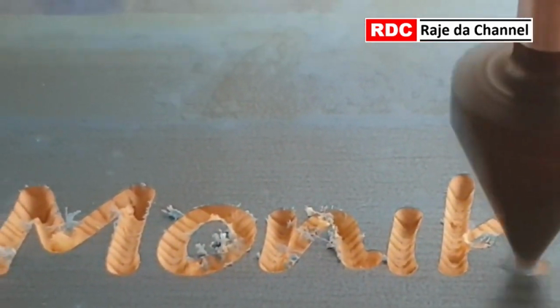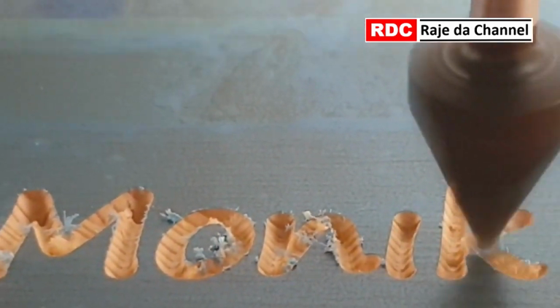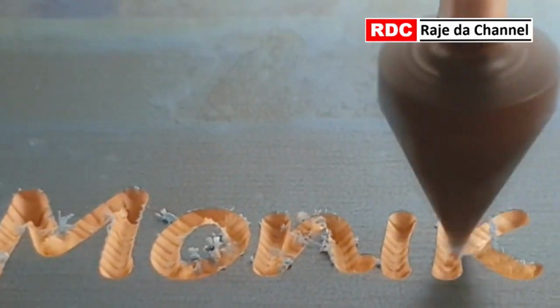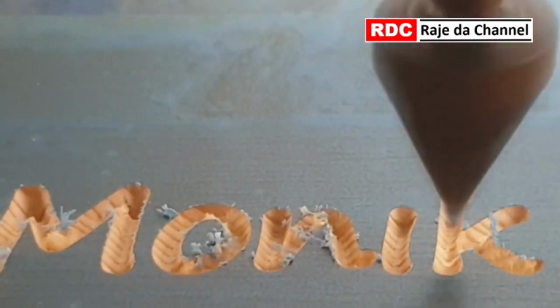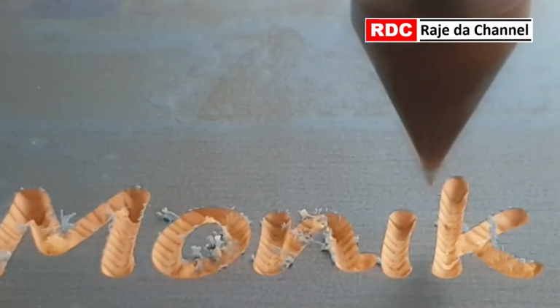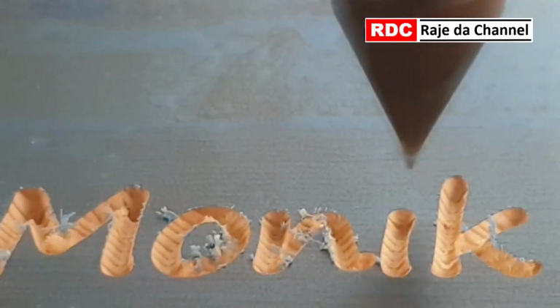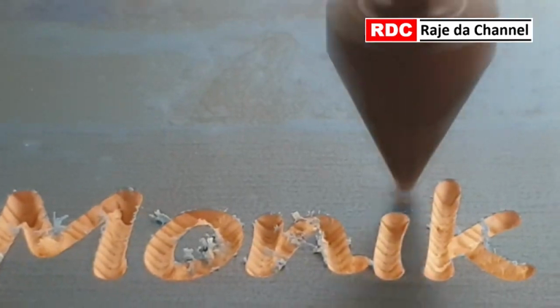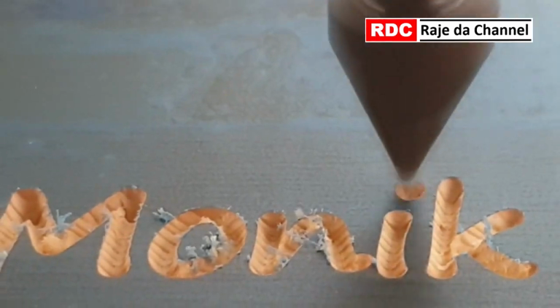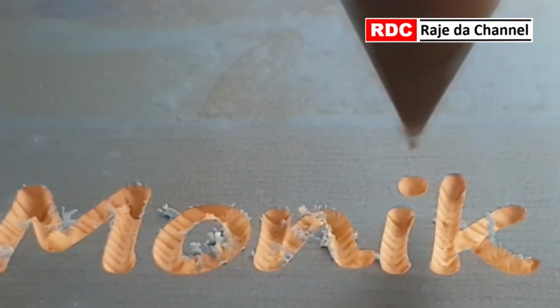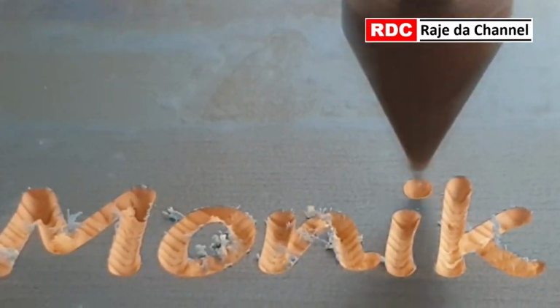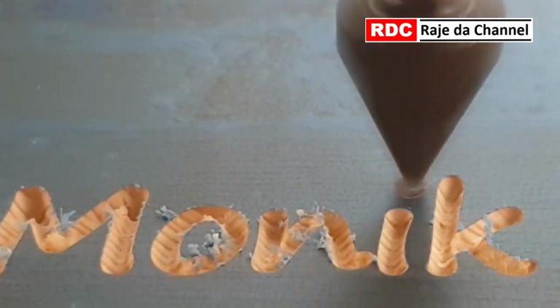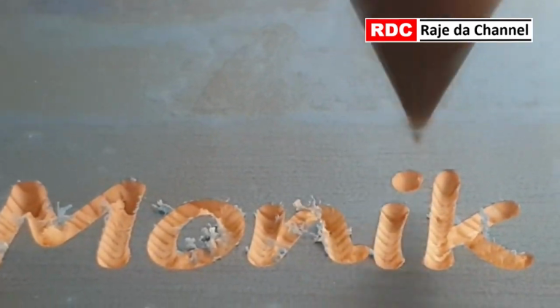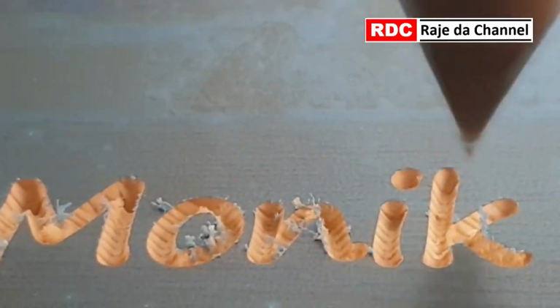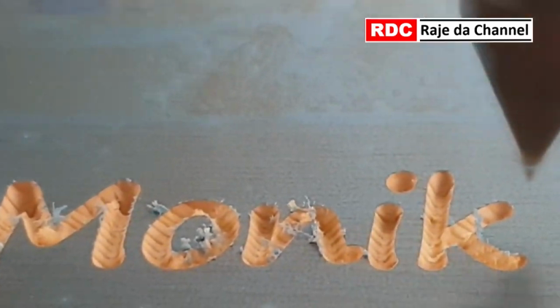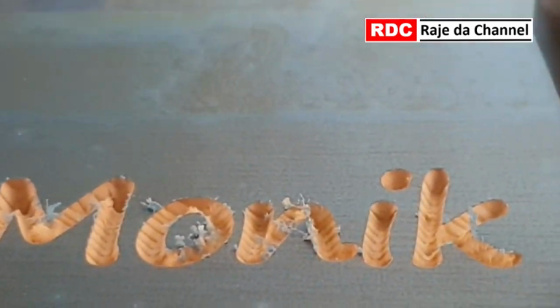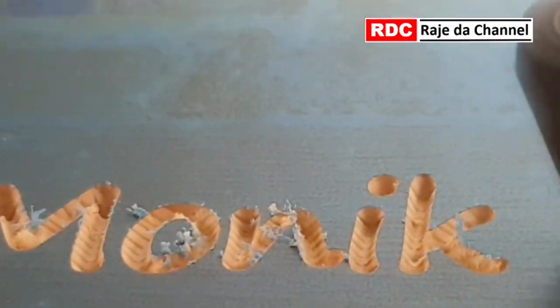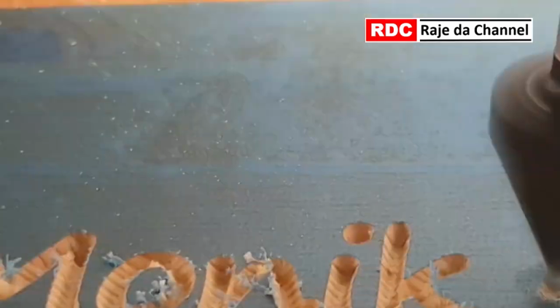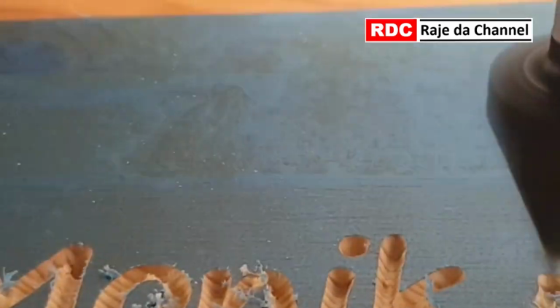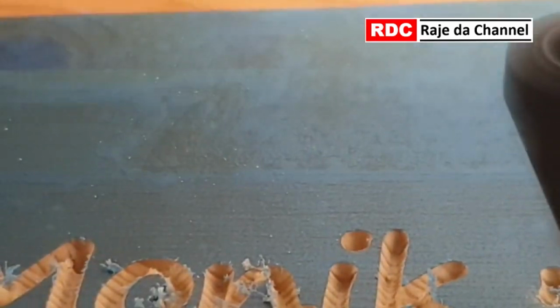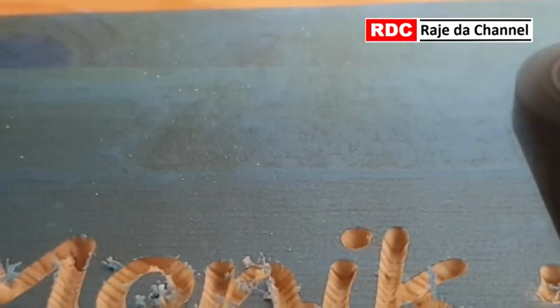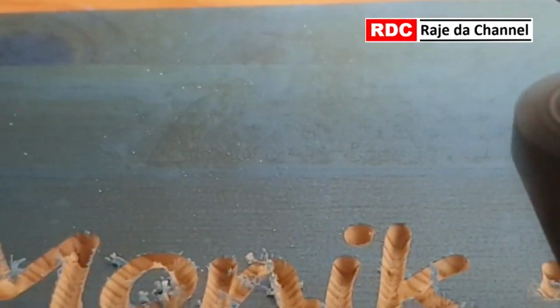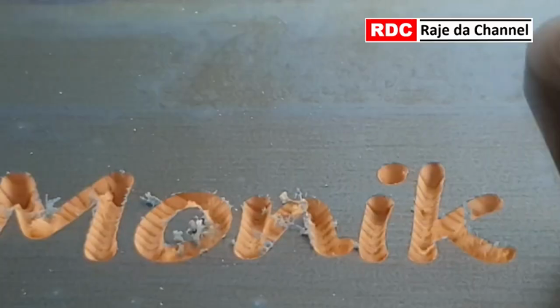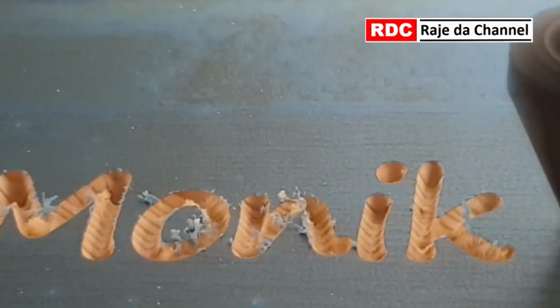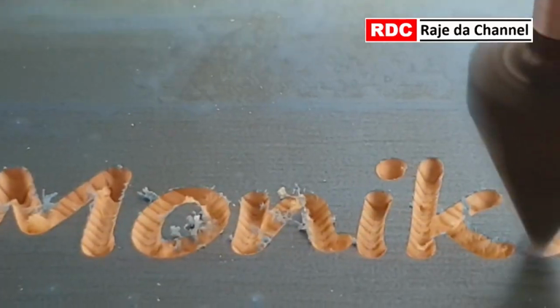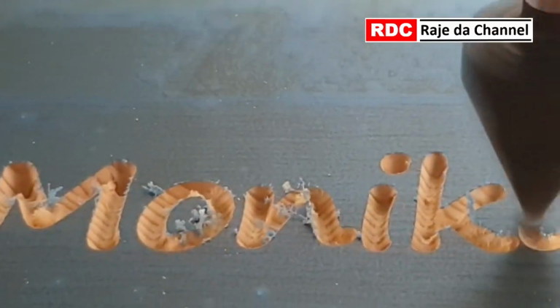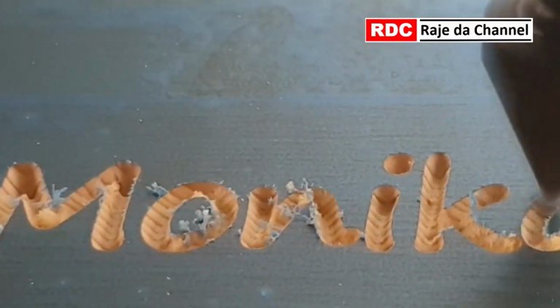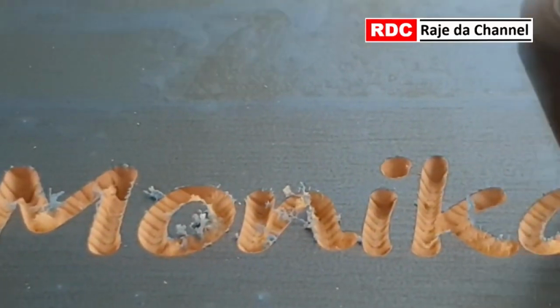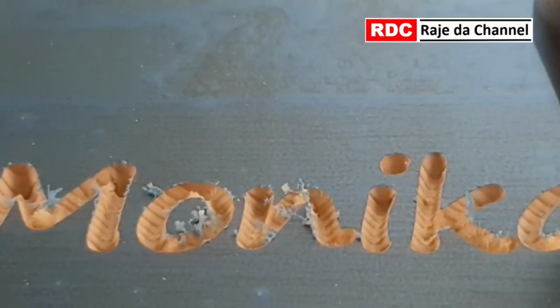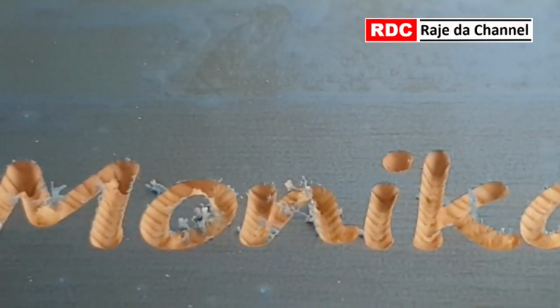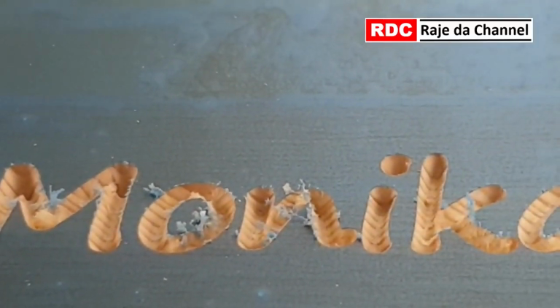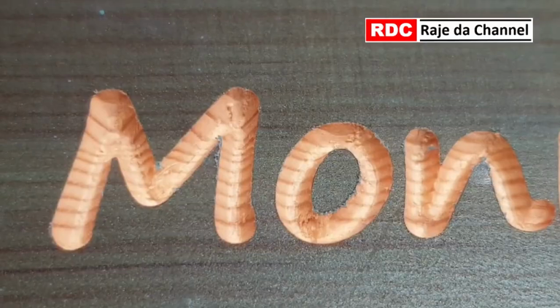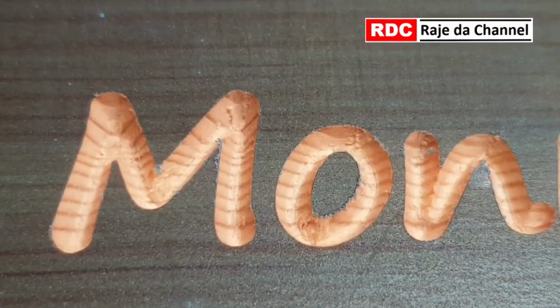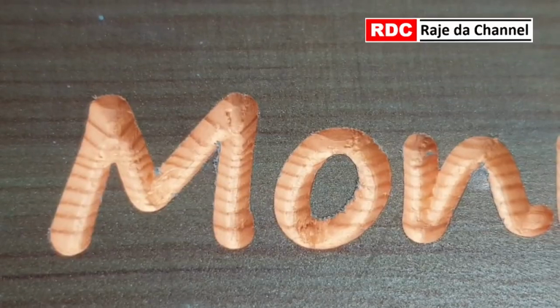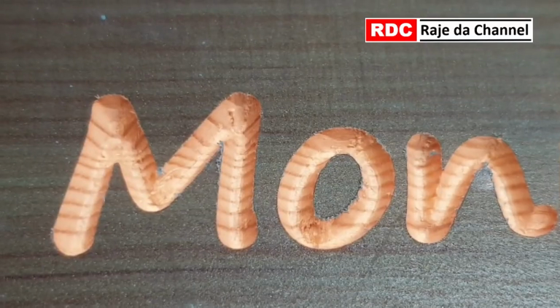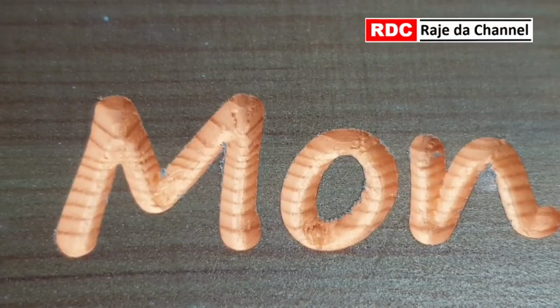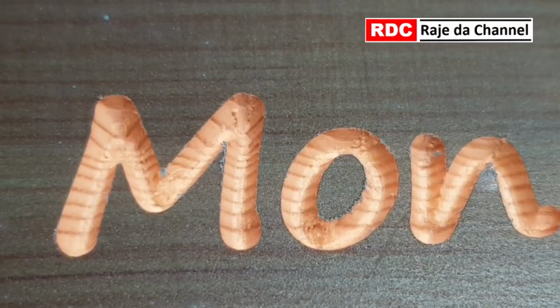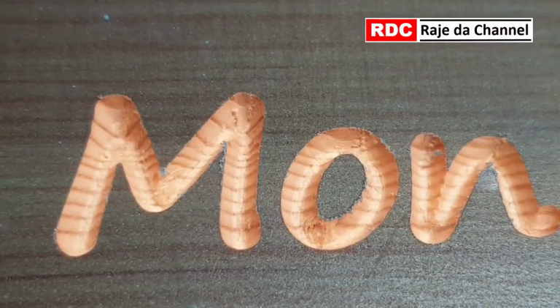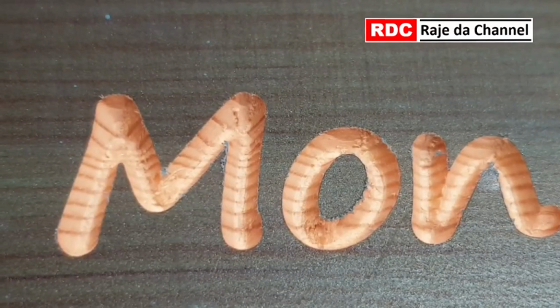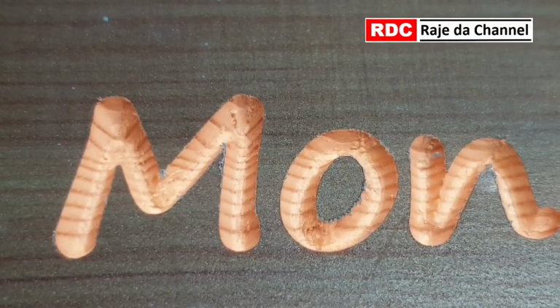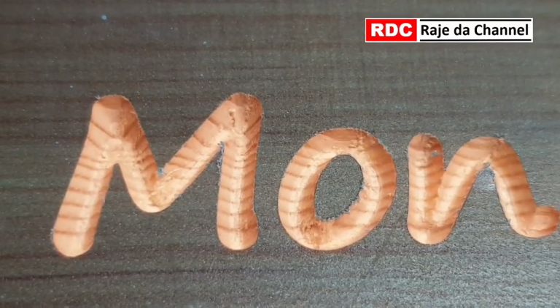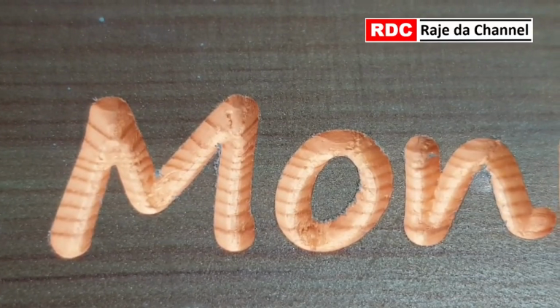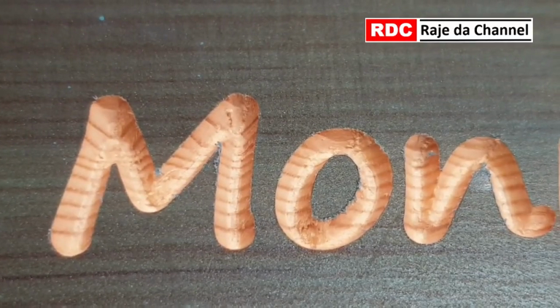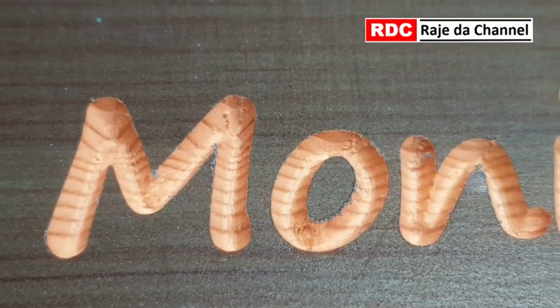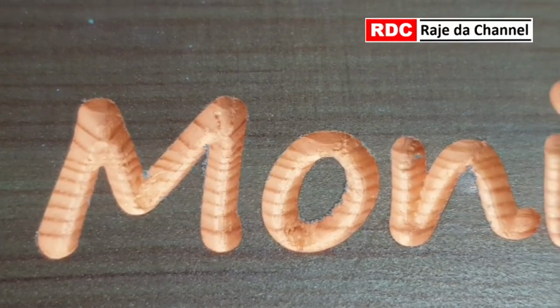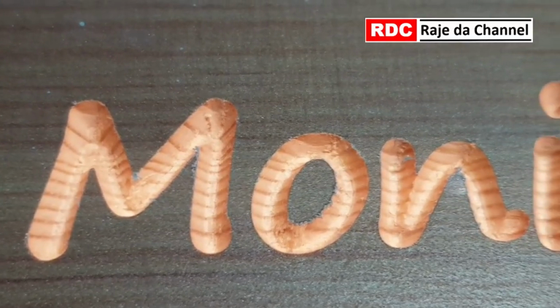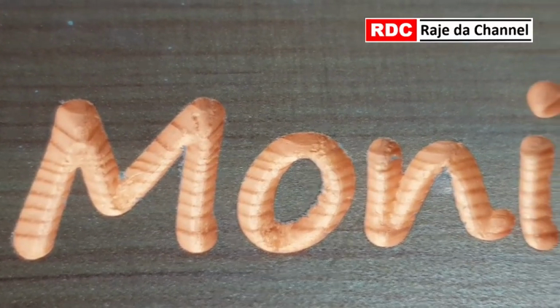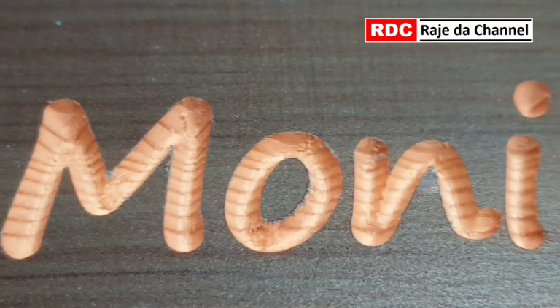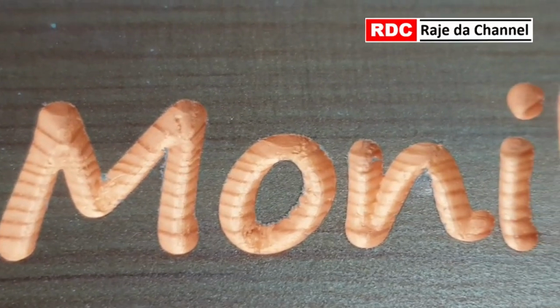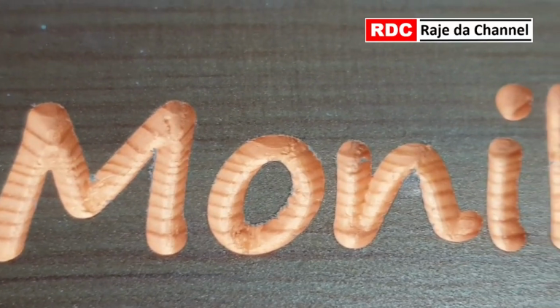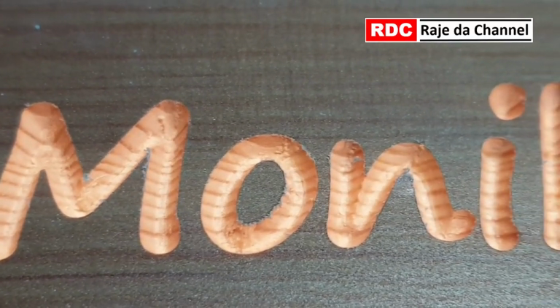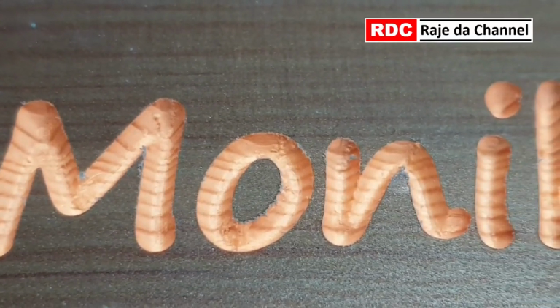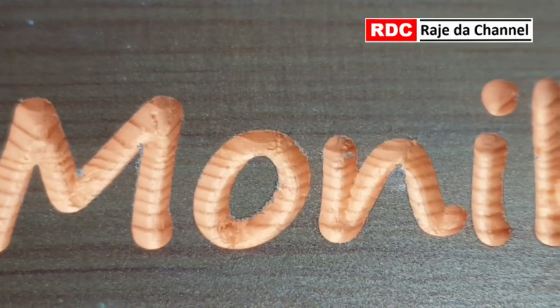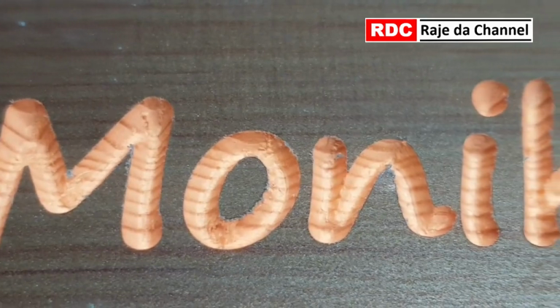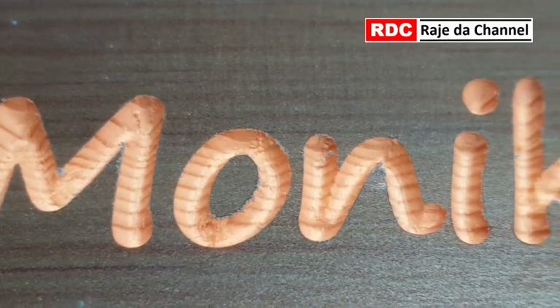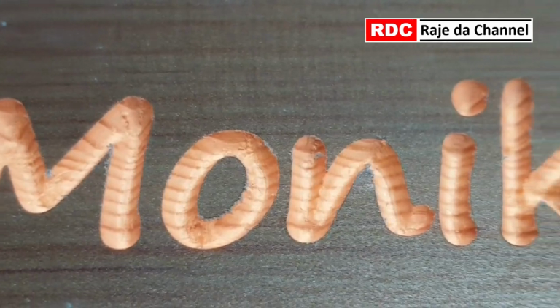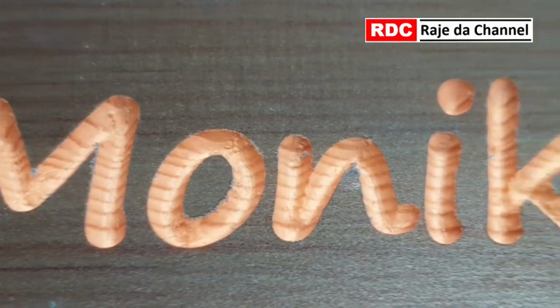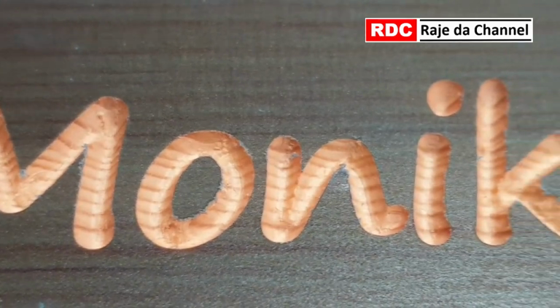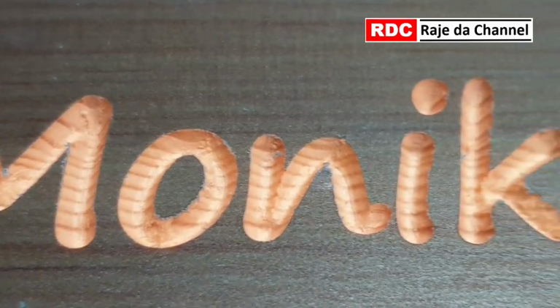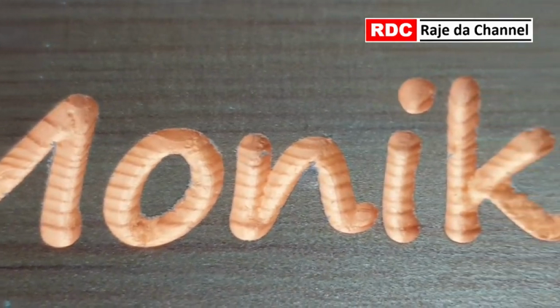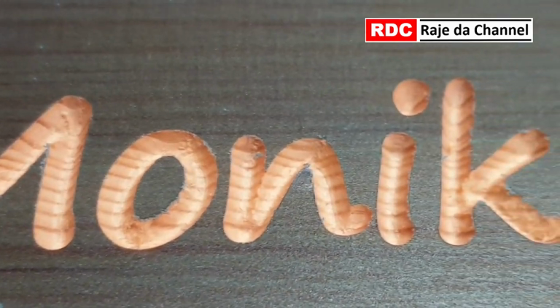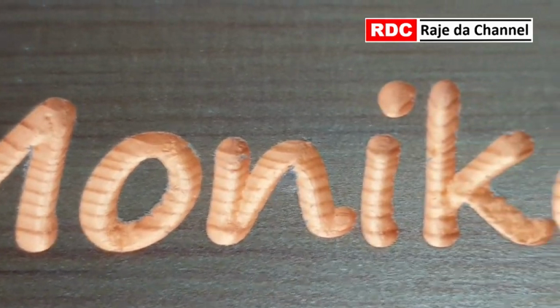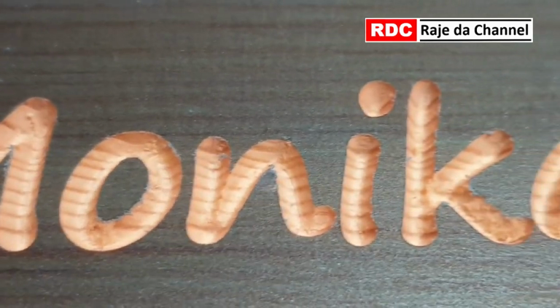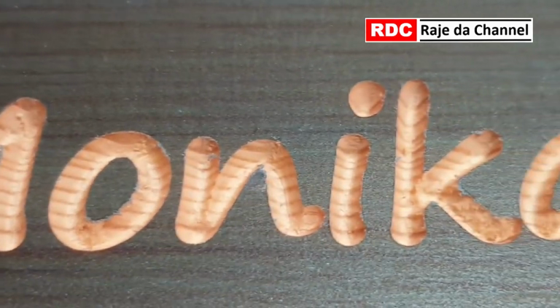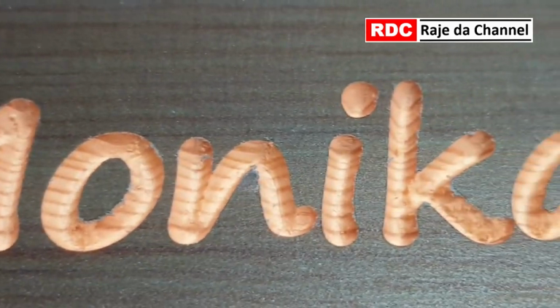I'm cutting at 18,000 RPM. After a quick cleanup, the carving looks super clean.